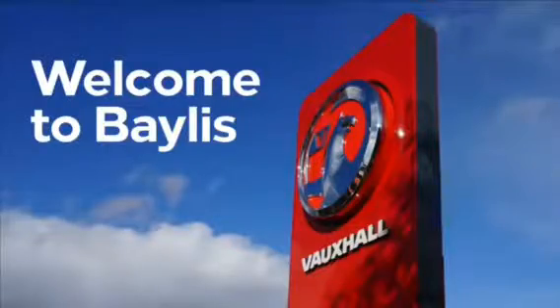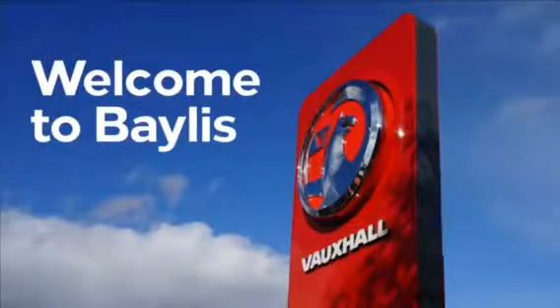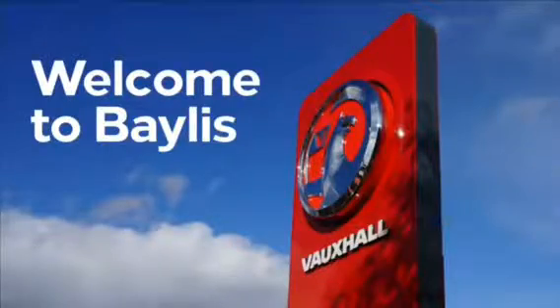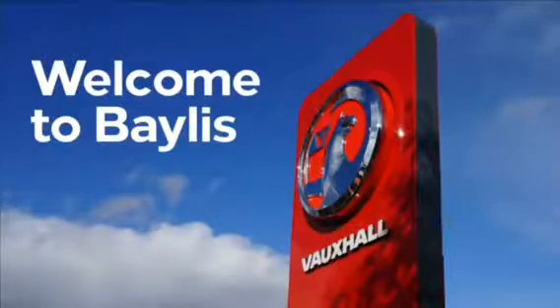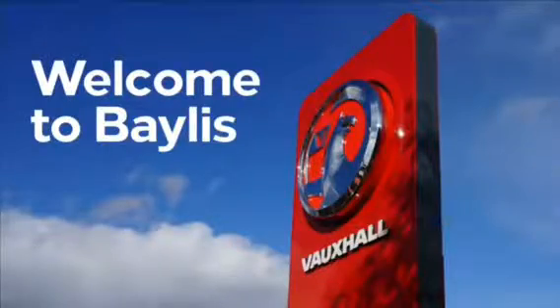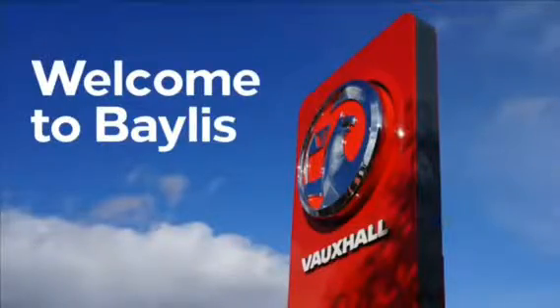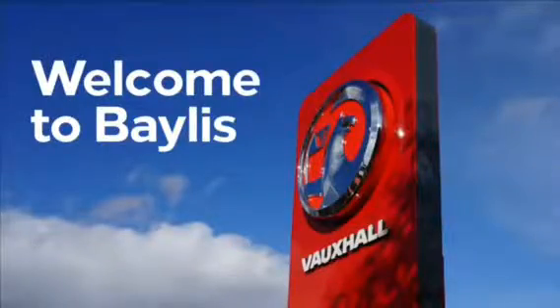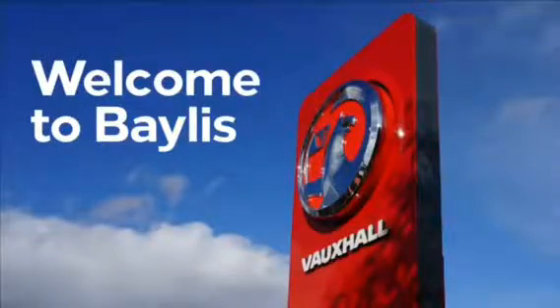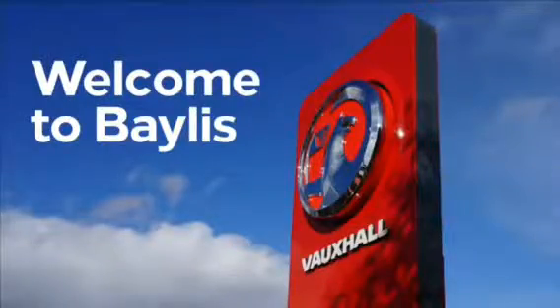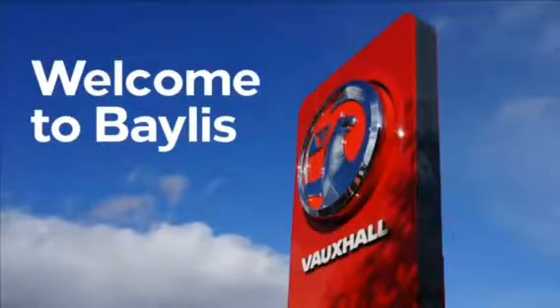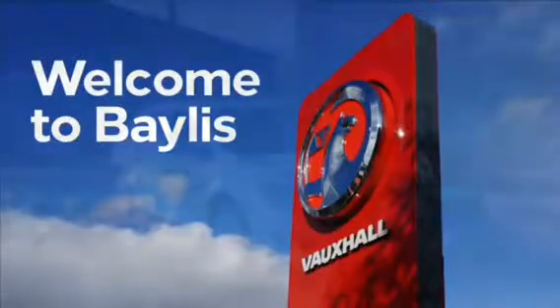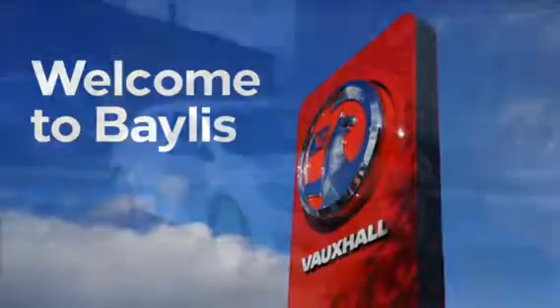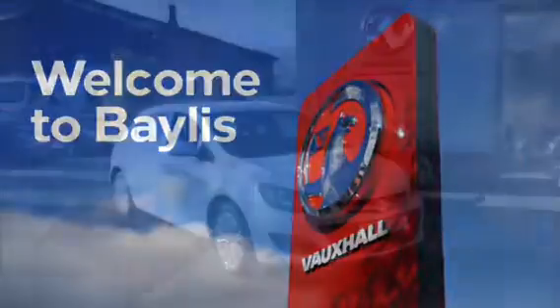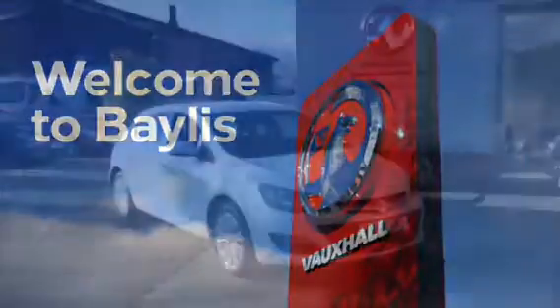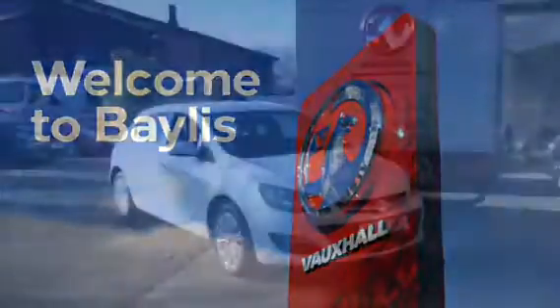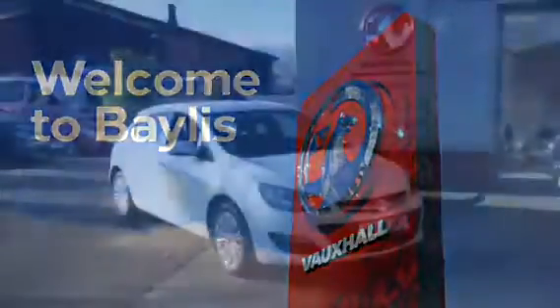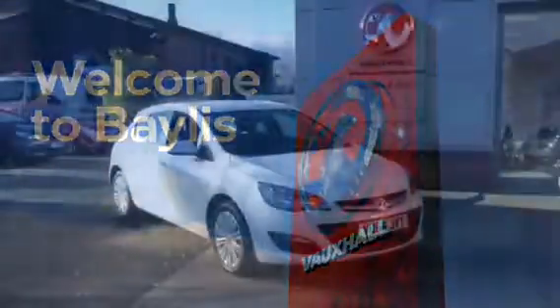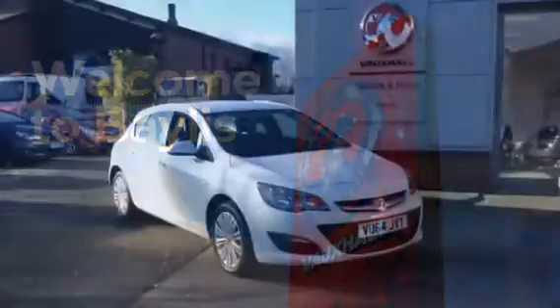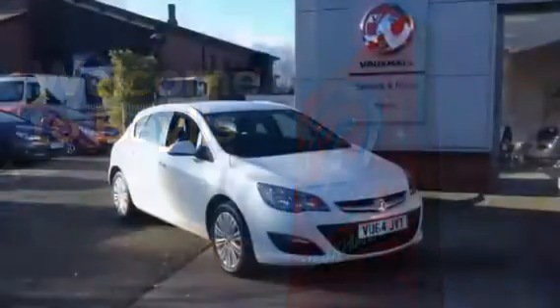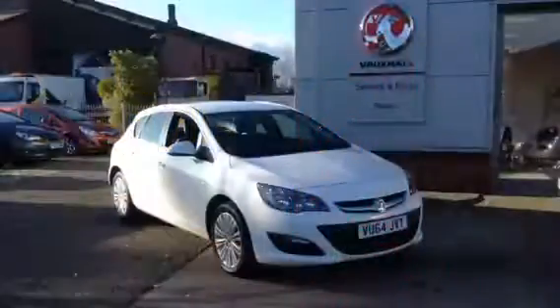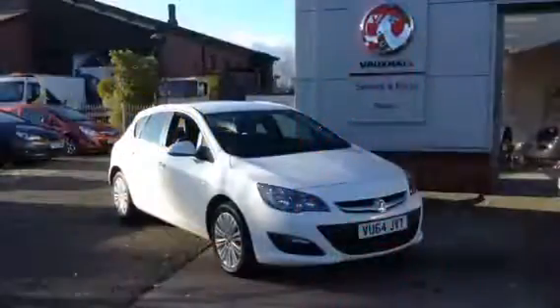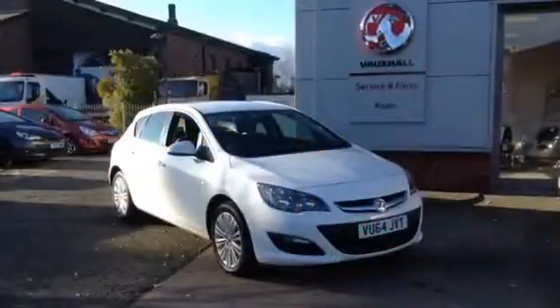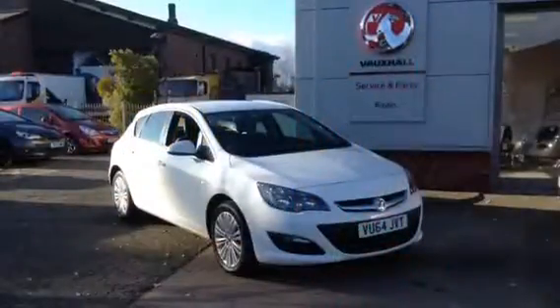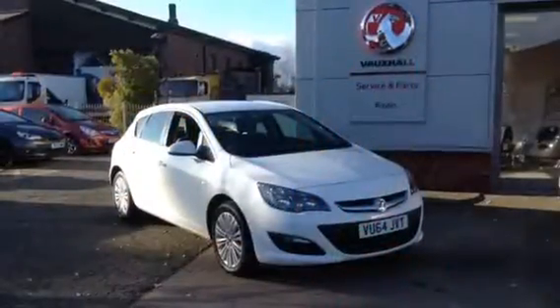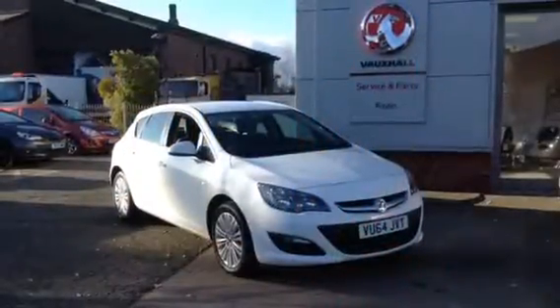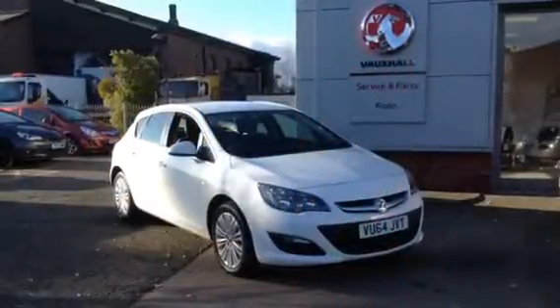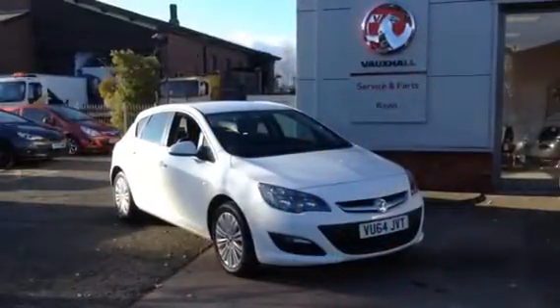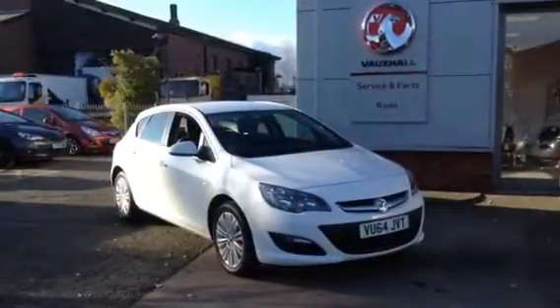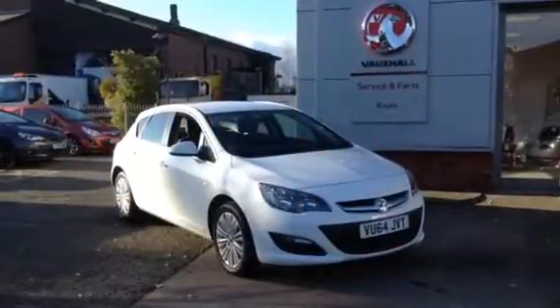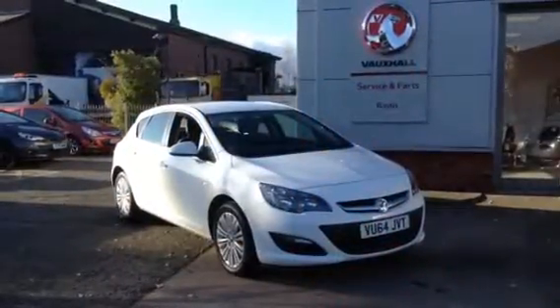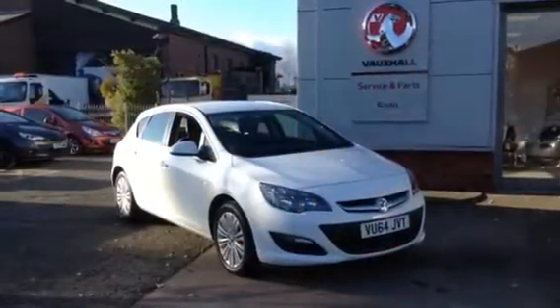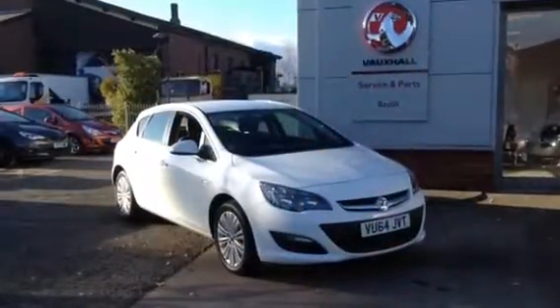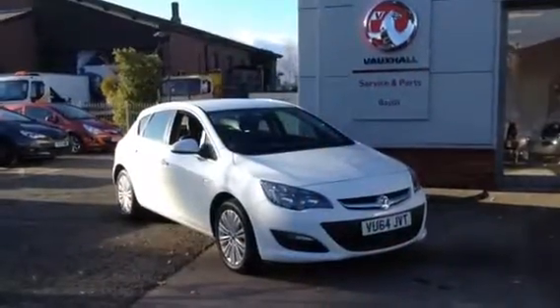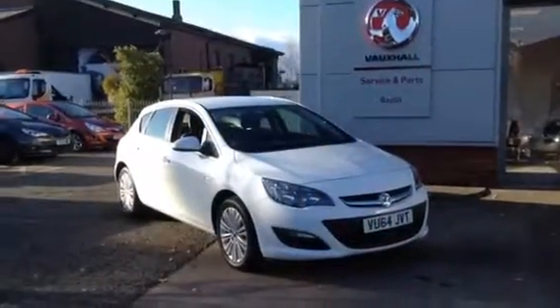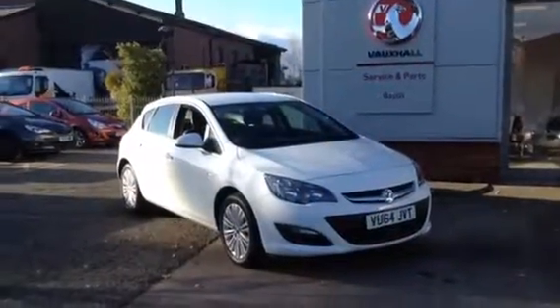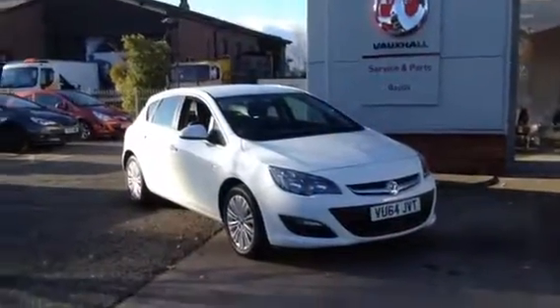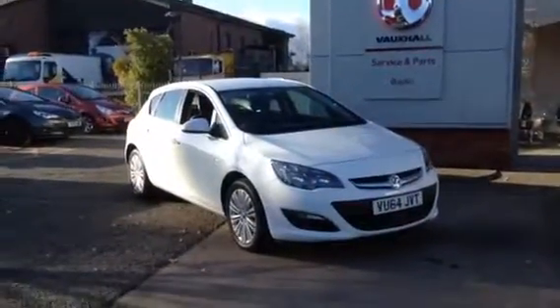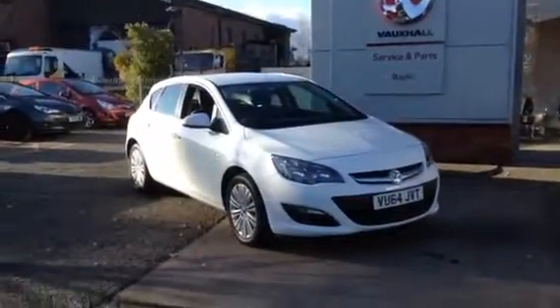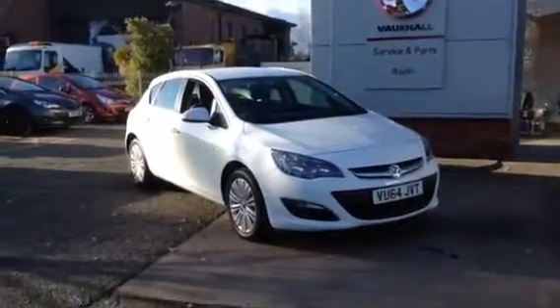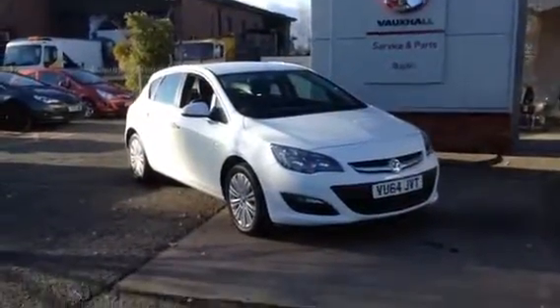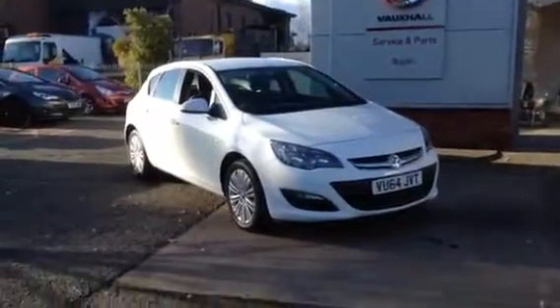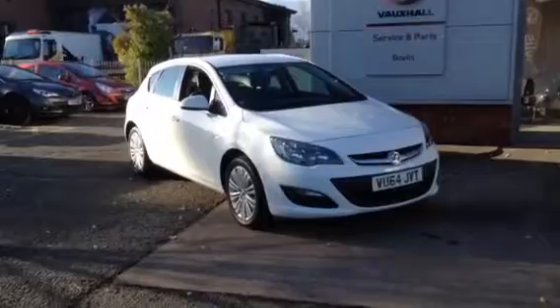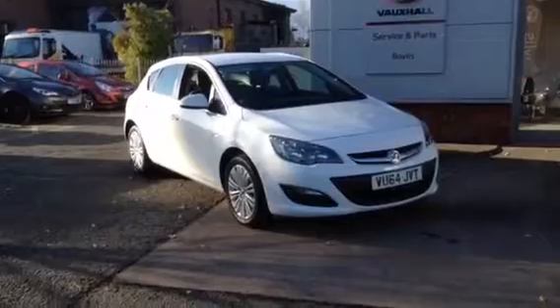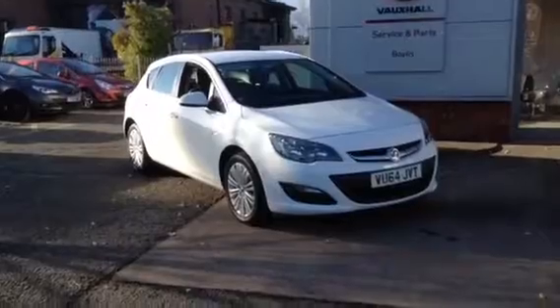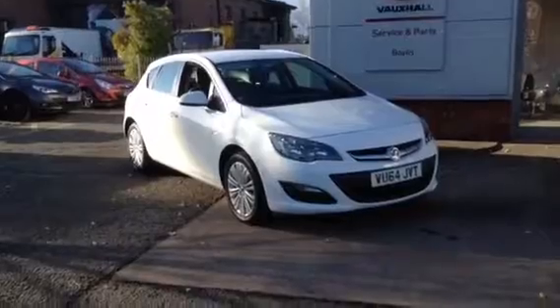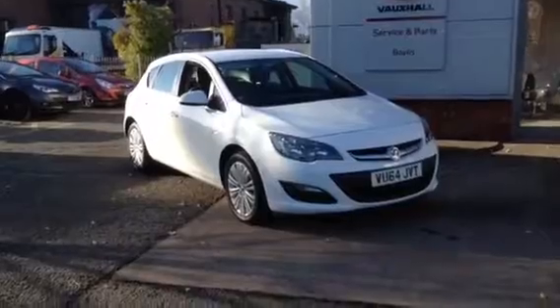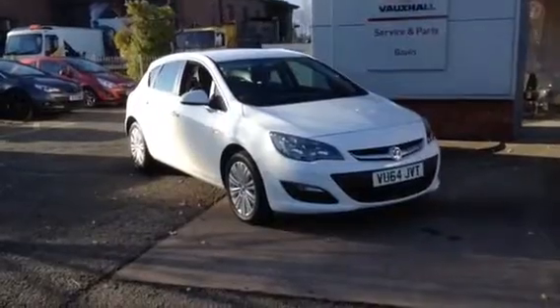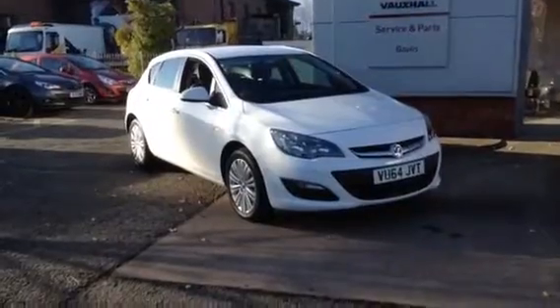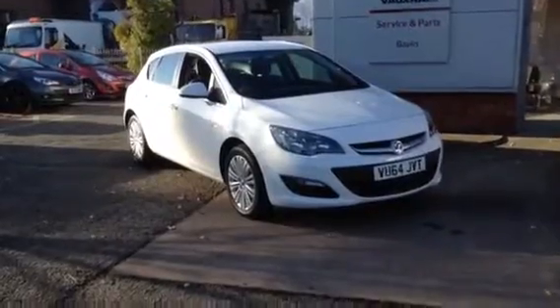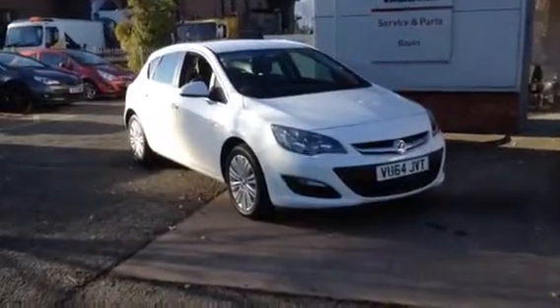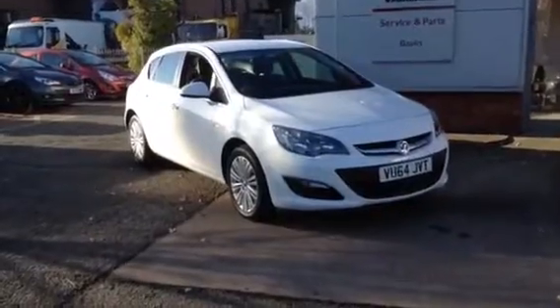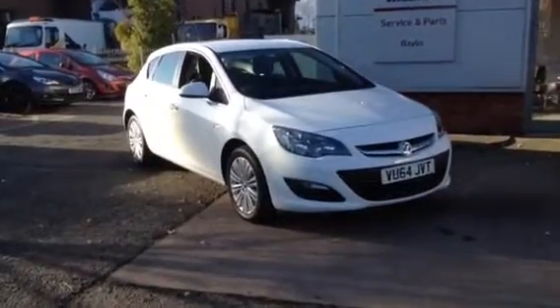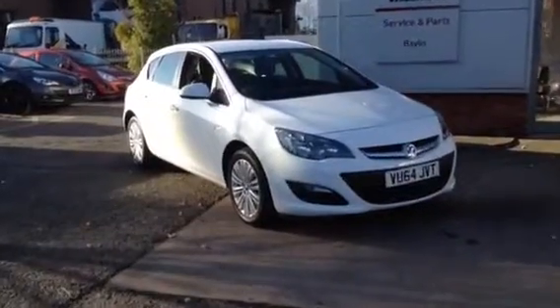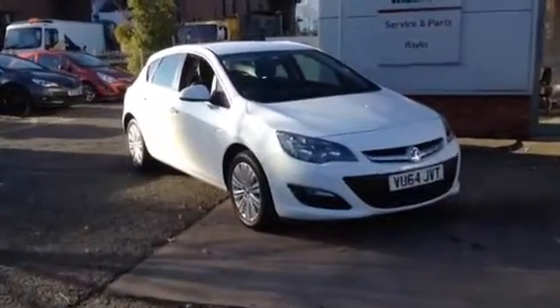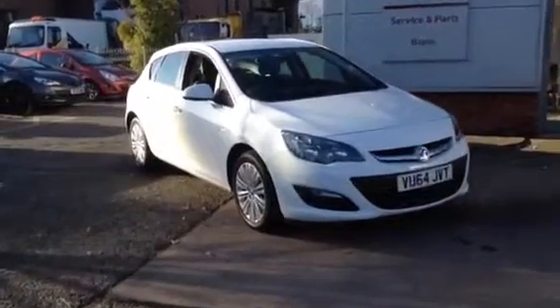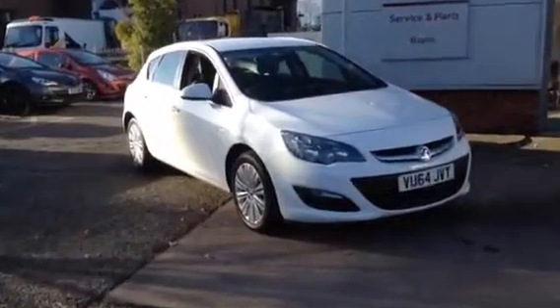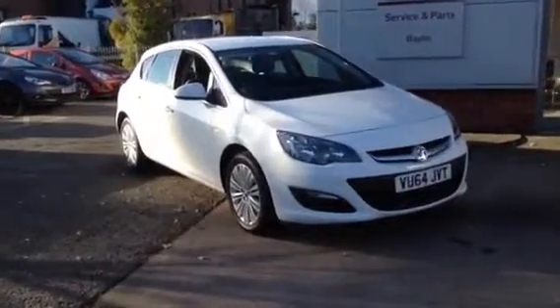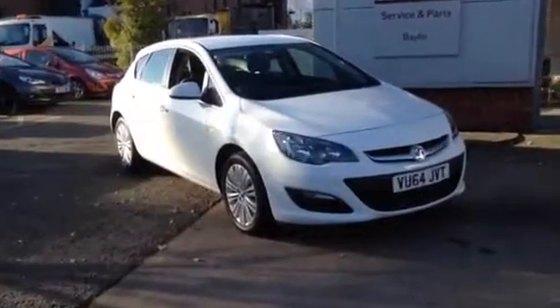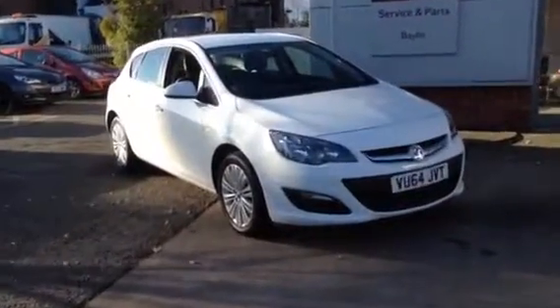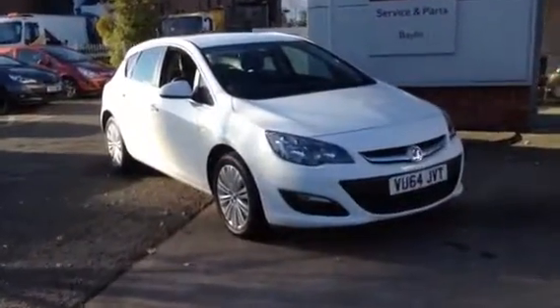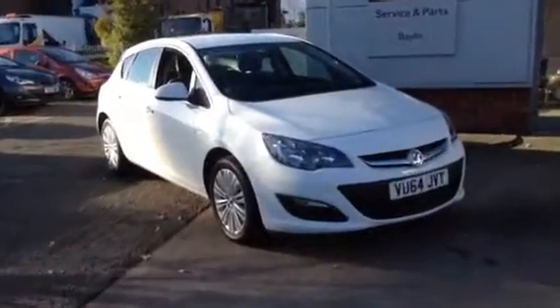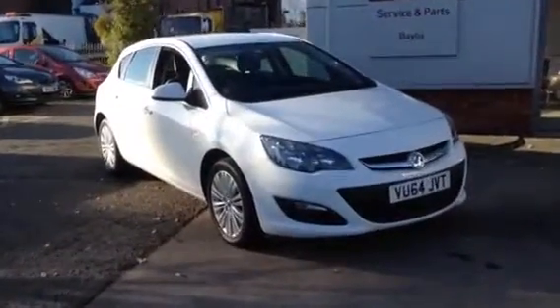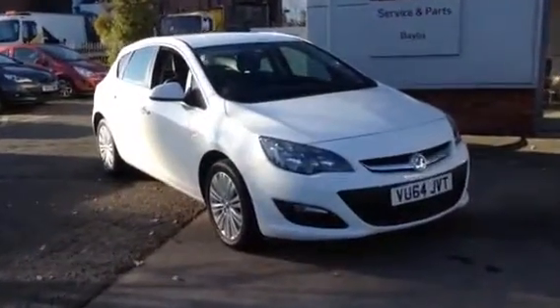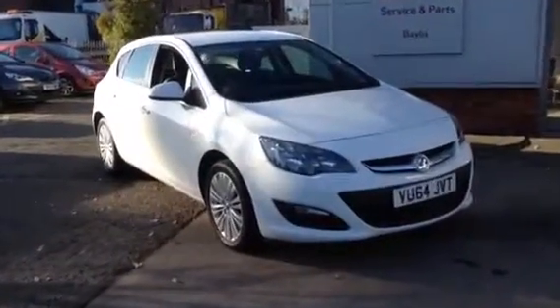Welcome to Bayless Vauxhall. Here we have a 2014 Astra 1.6 Excite 5 door.